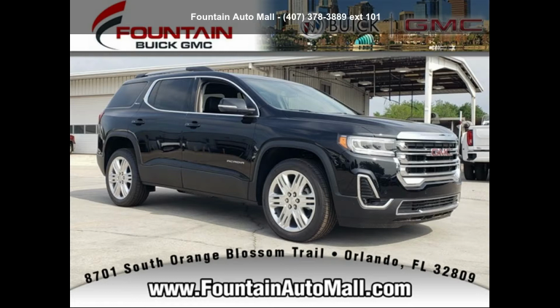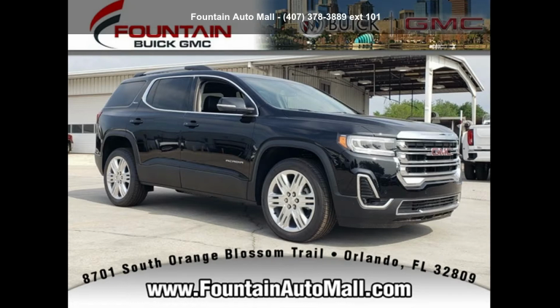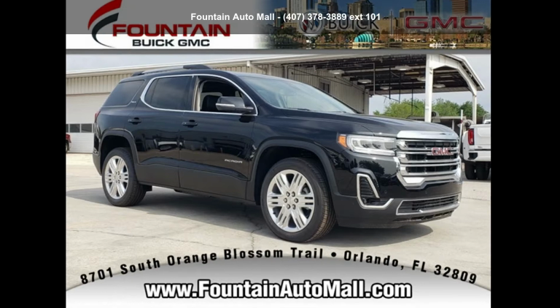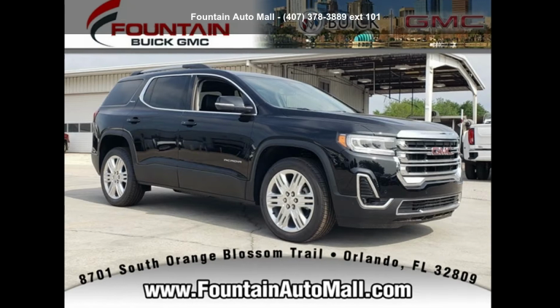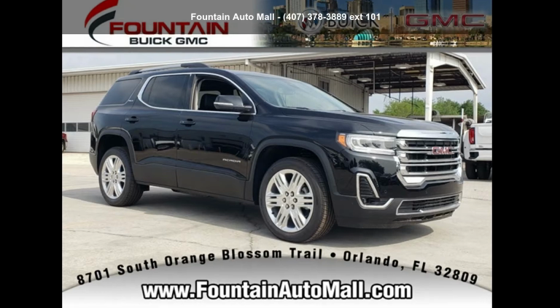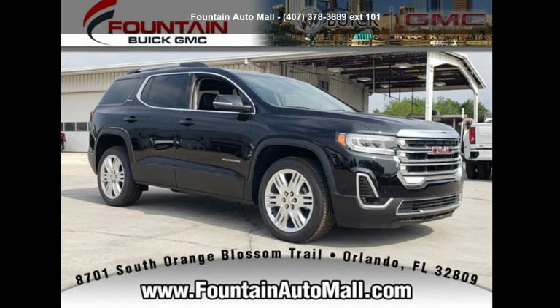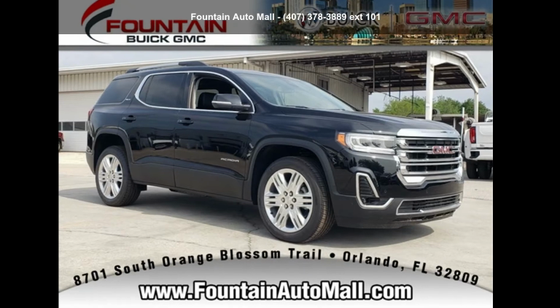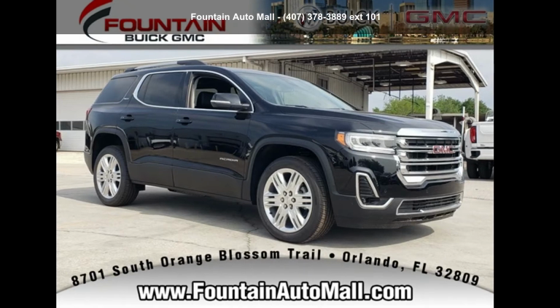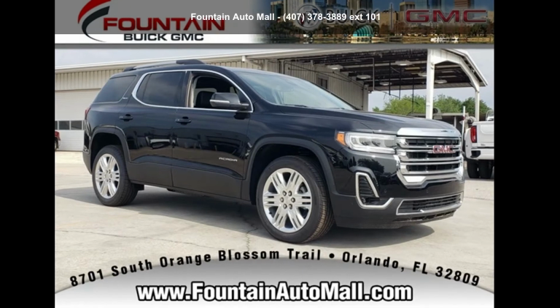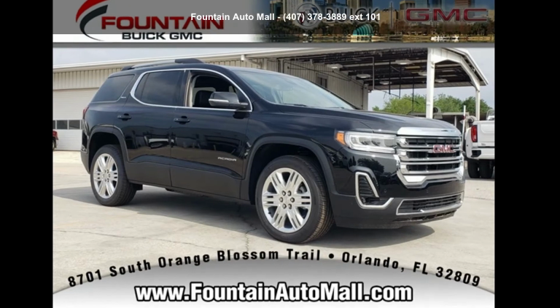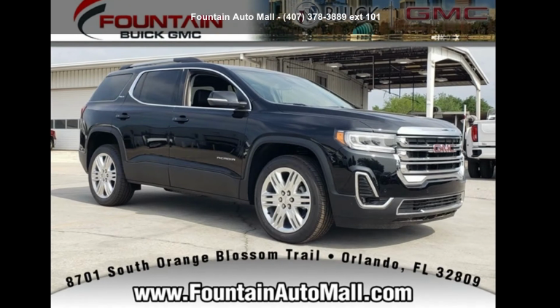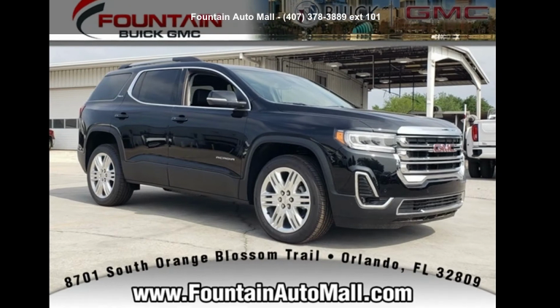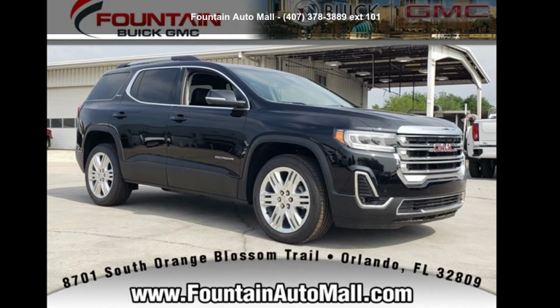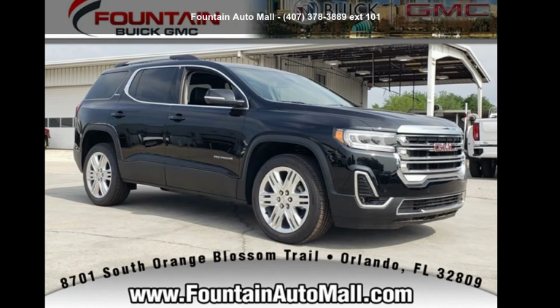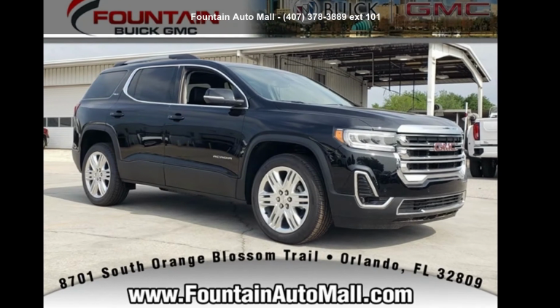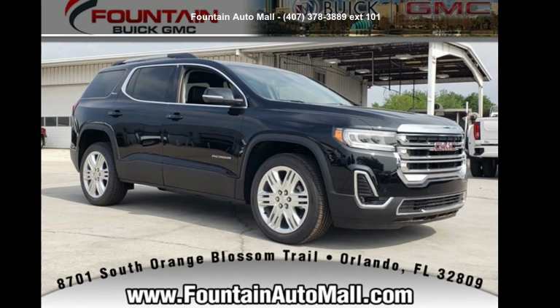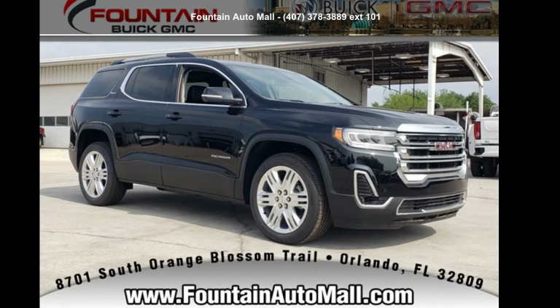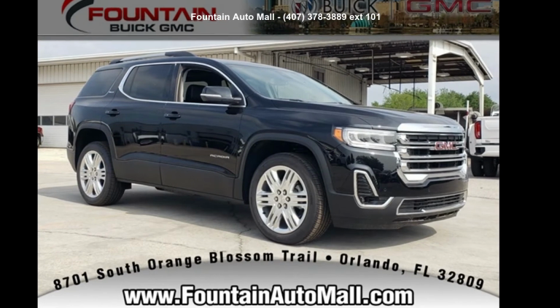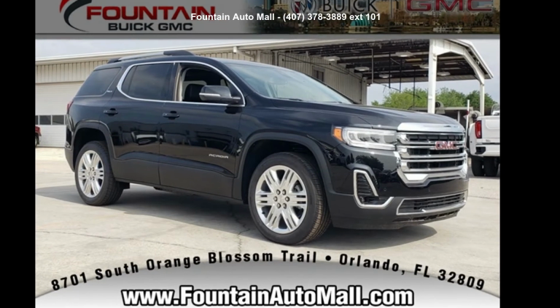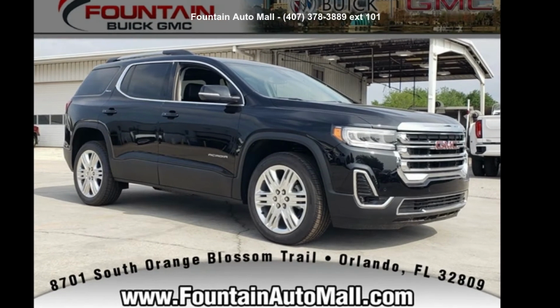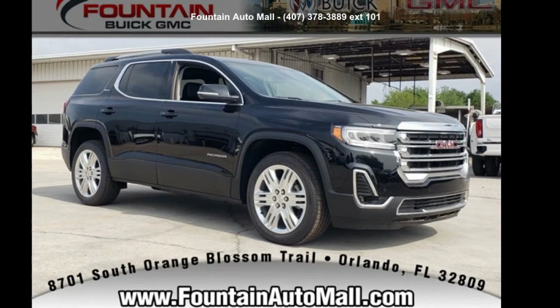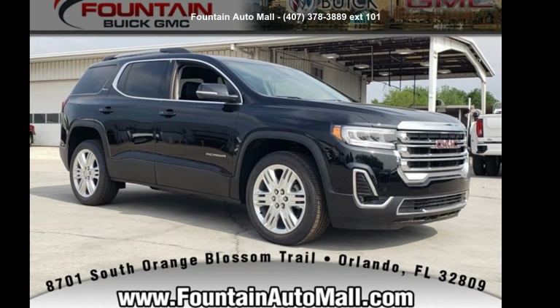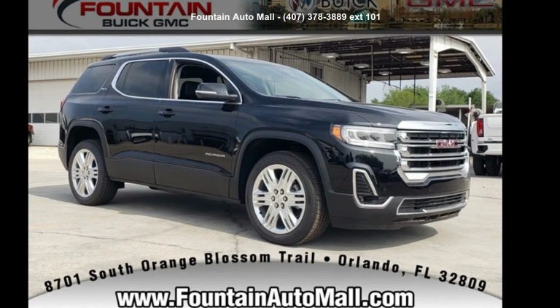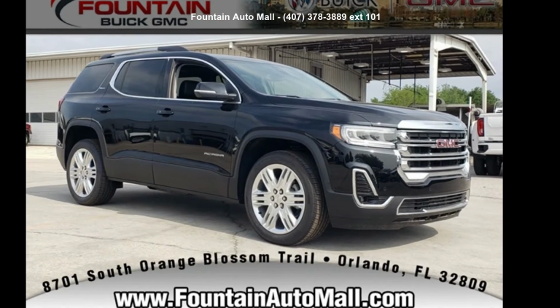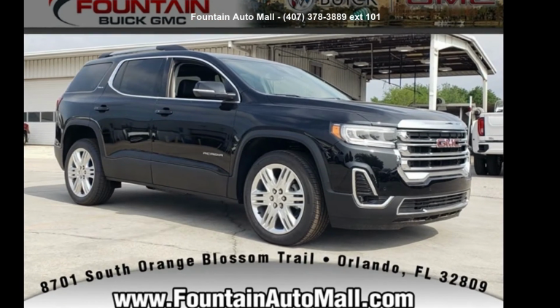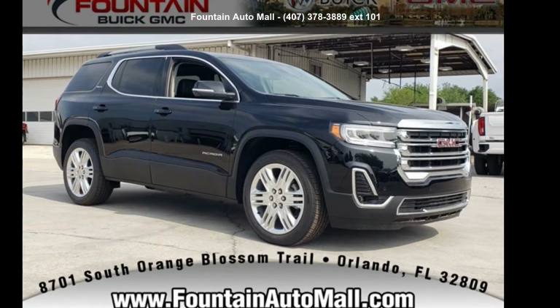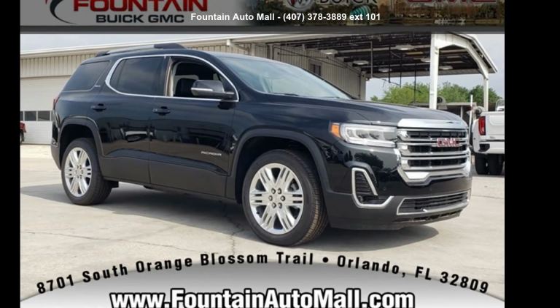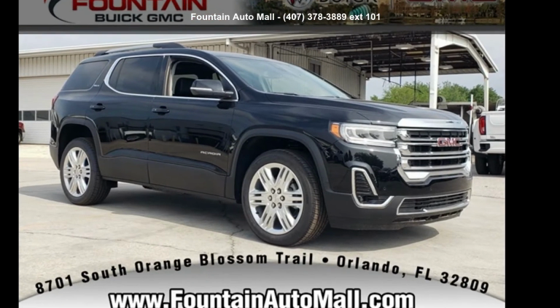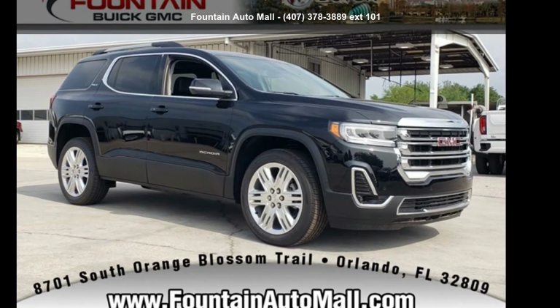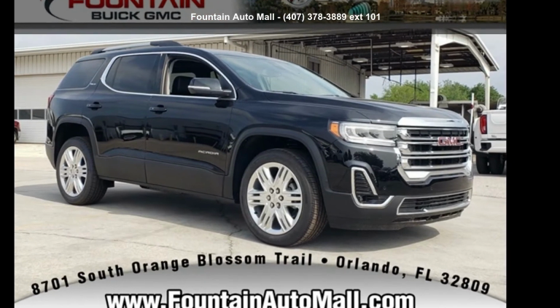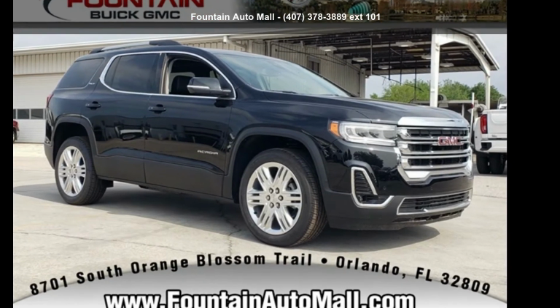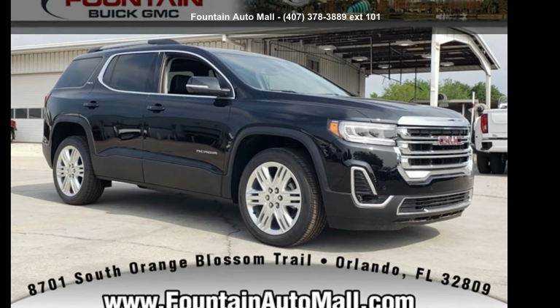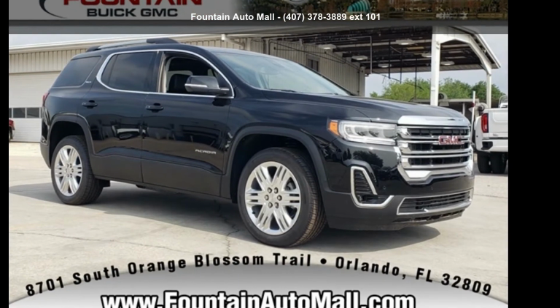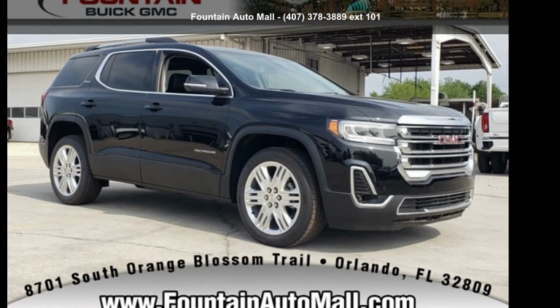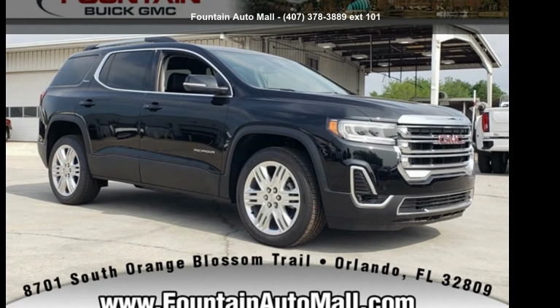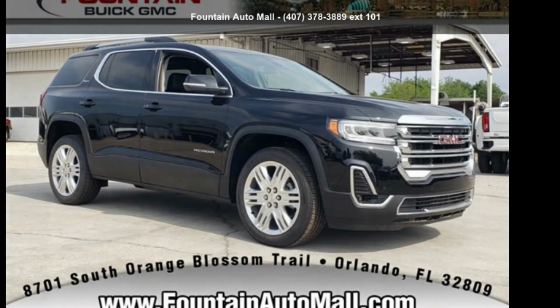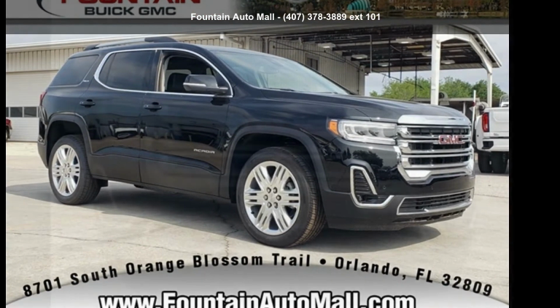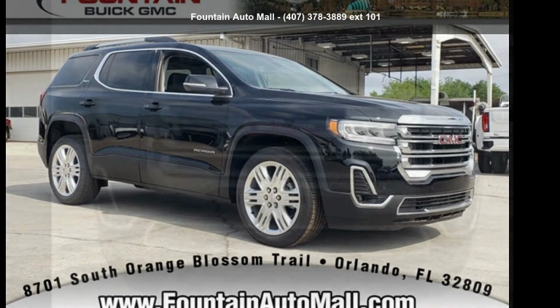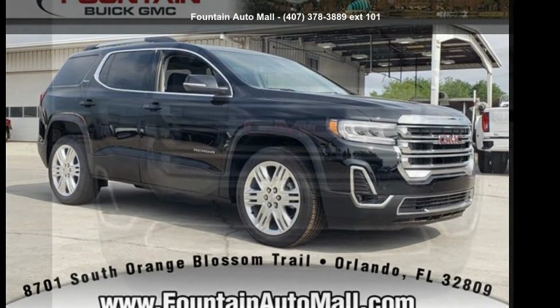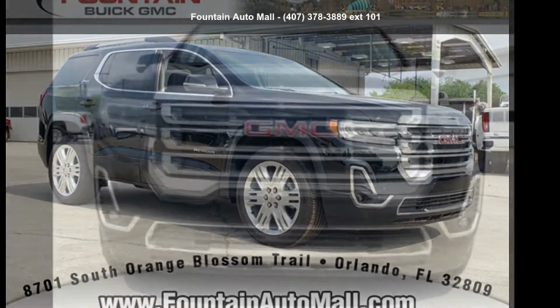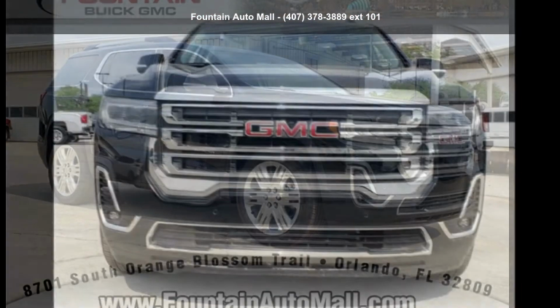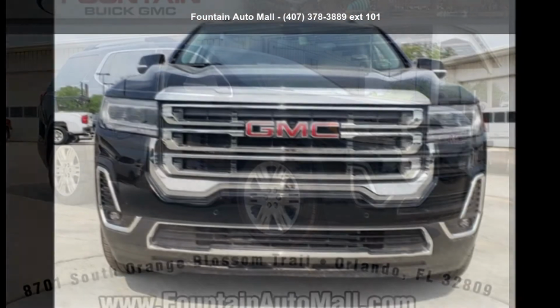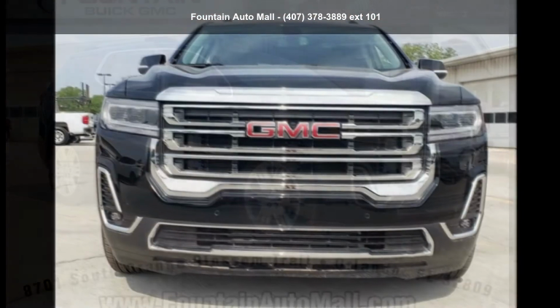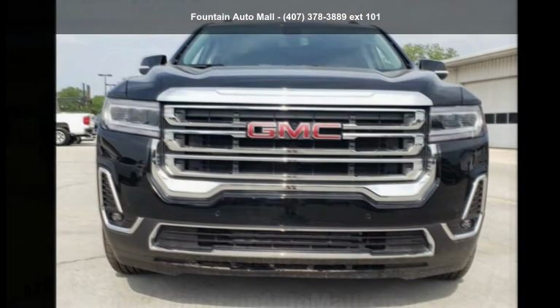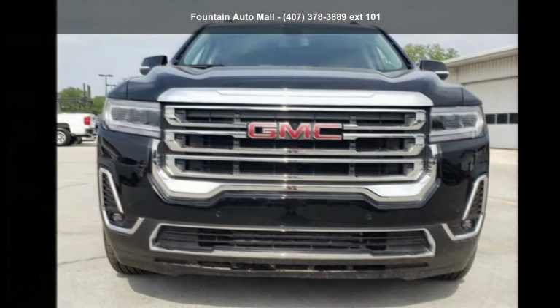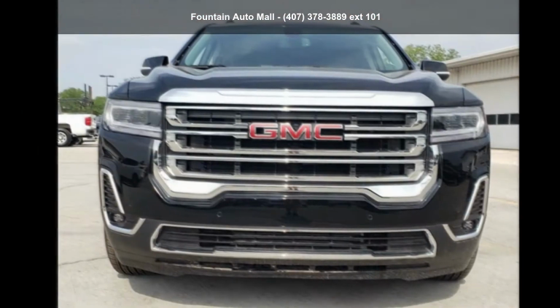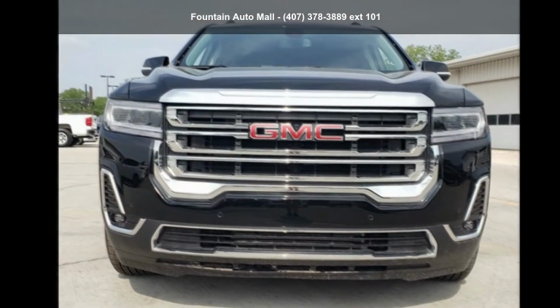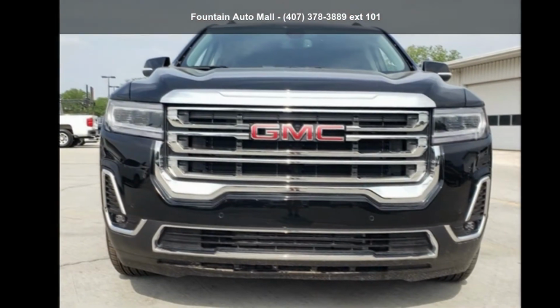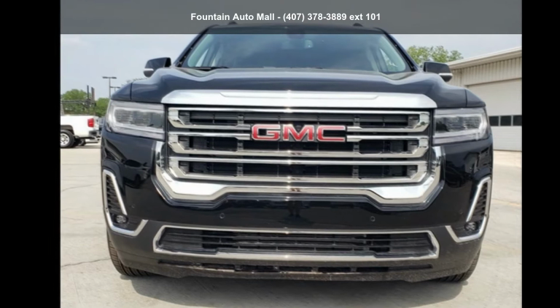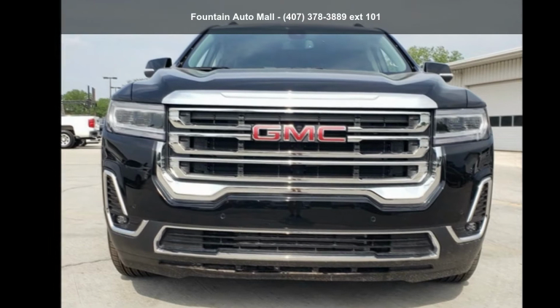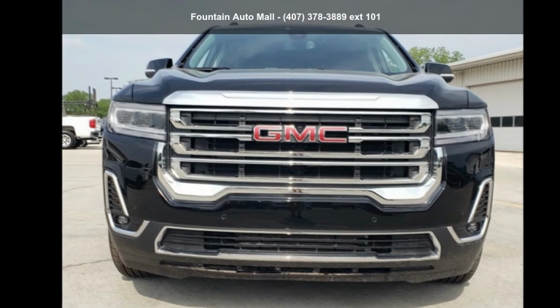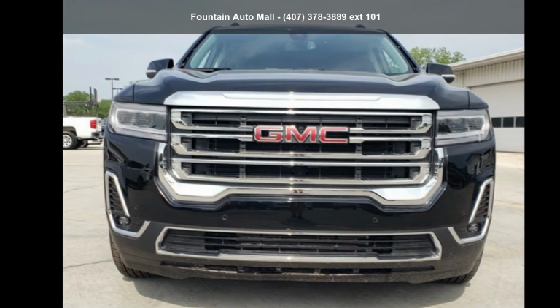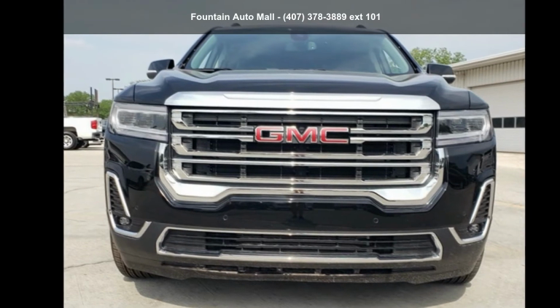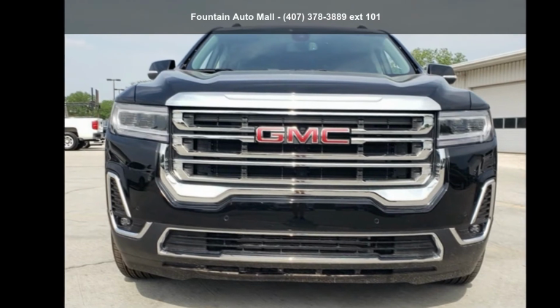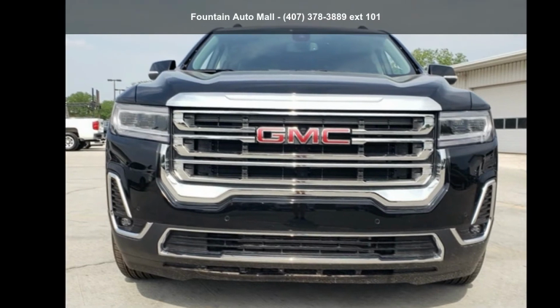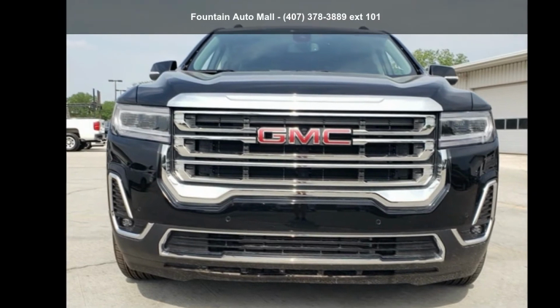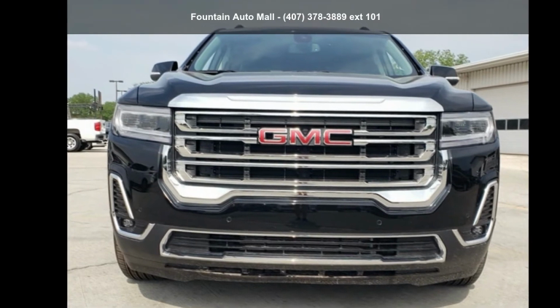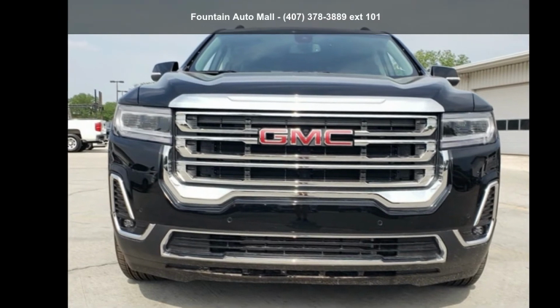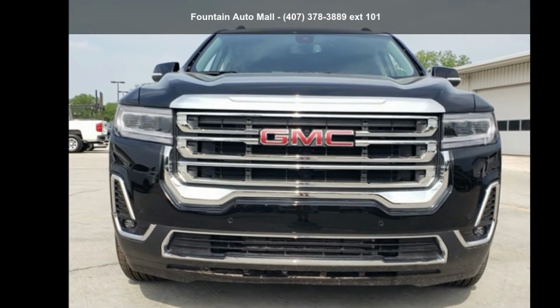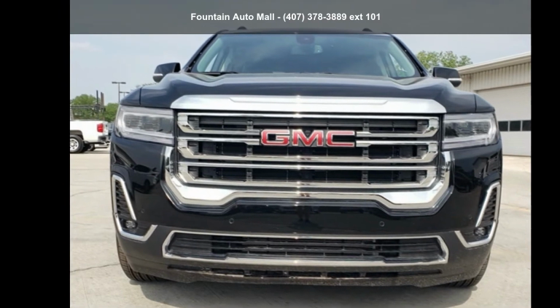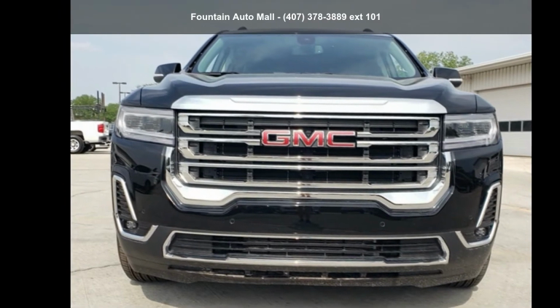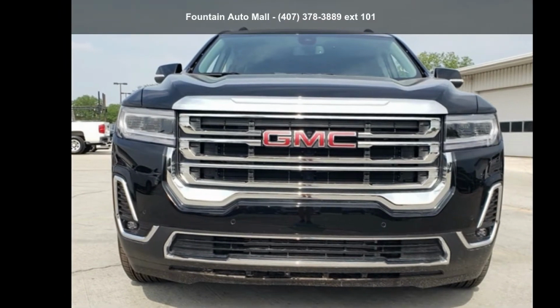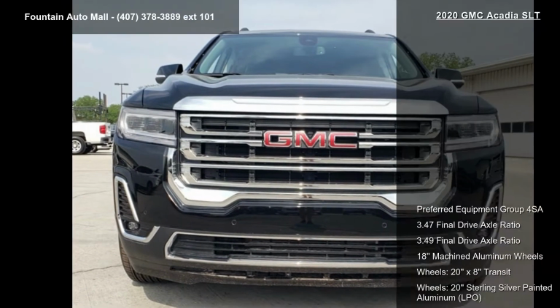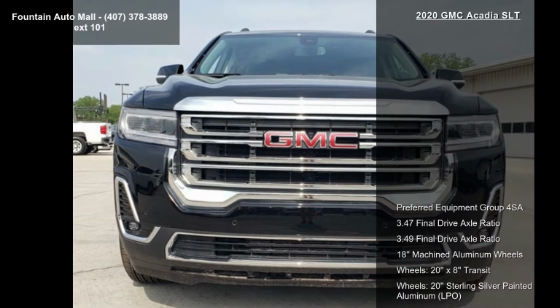Imagine yourself in this GMC 2020 Acadia SLT. This may be the set of wheels you've been looking for.